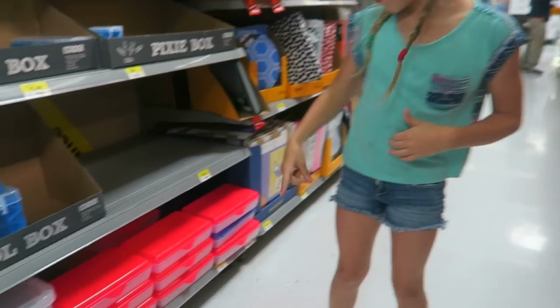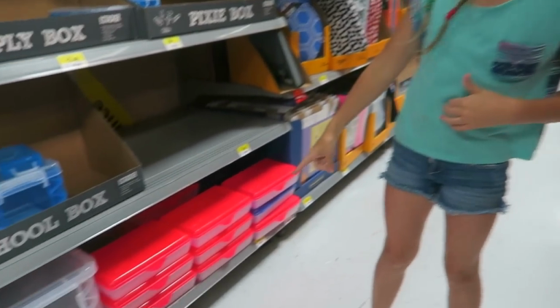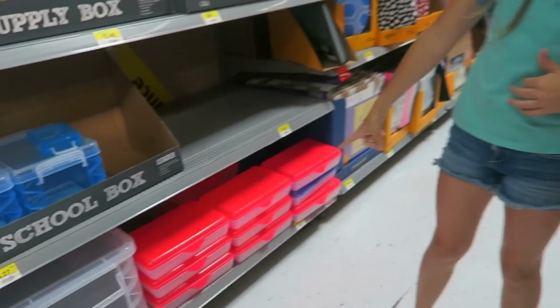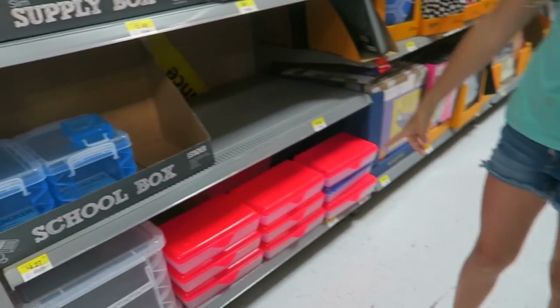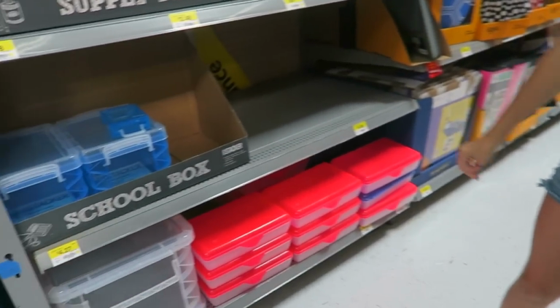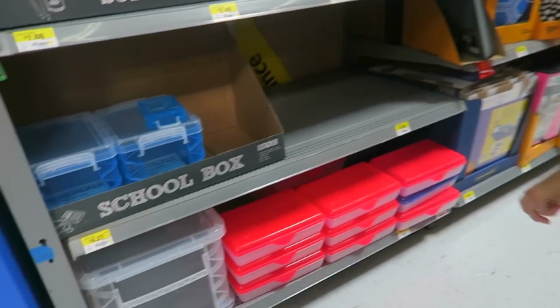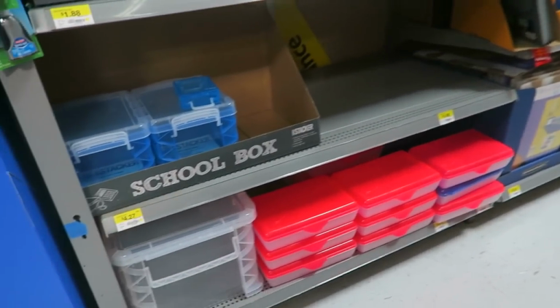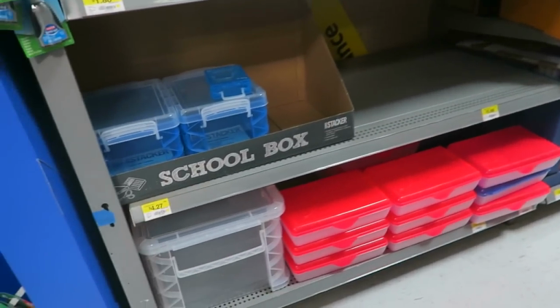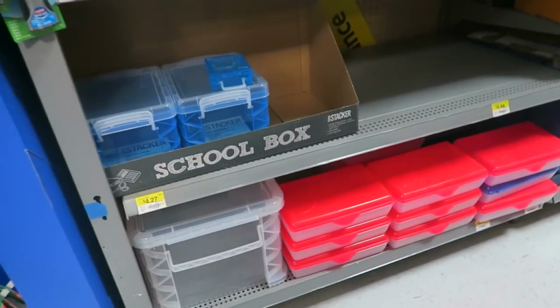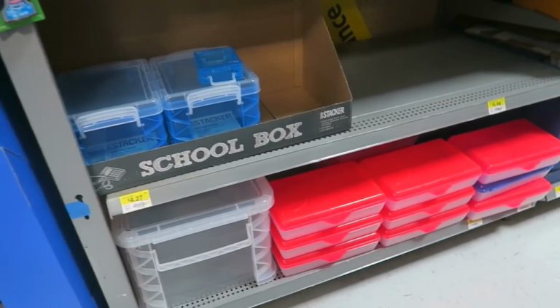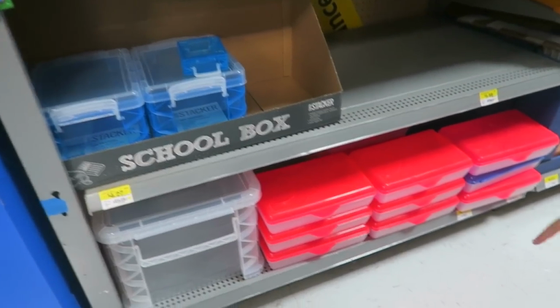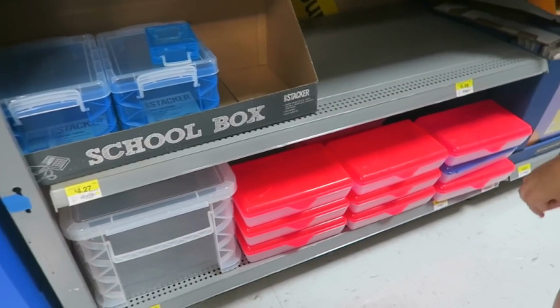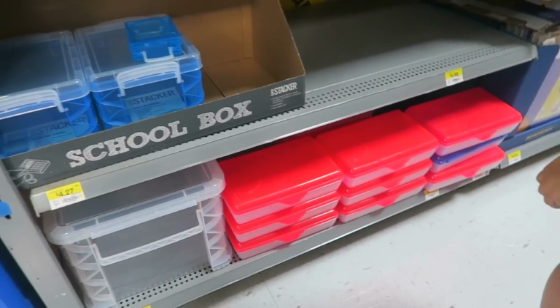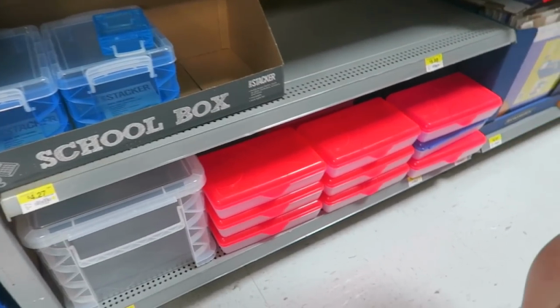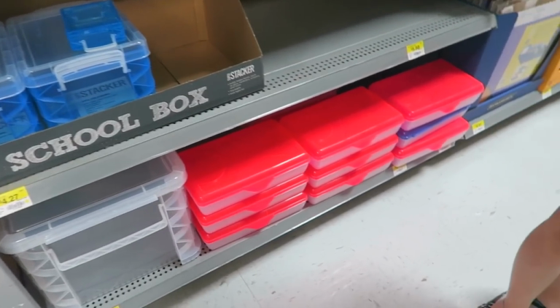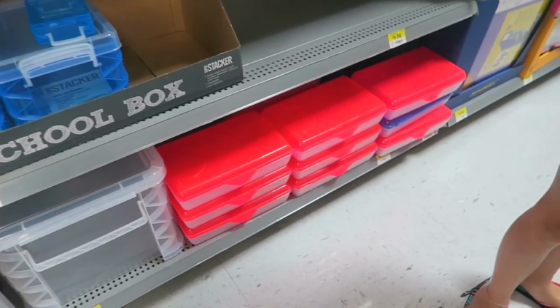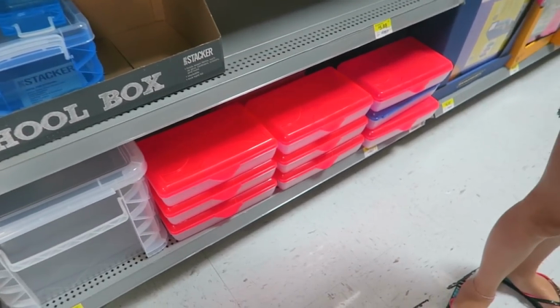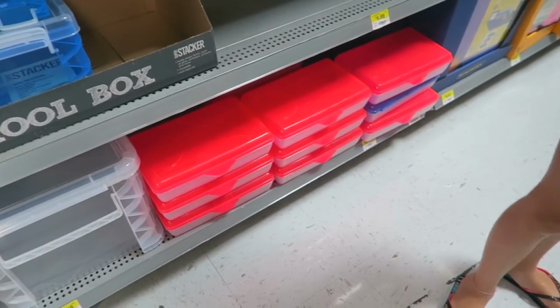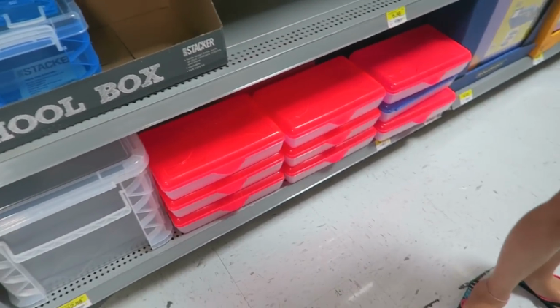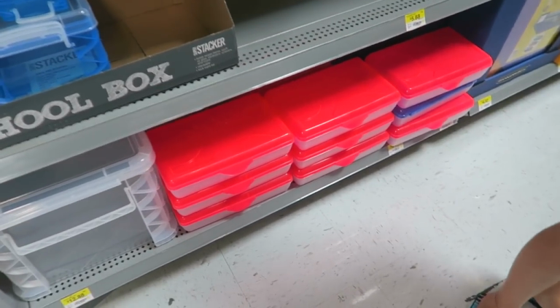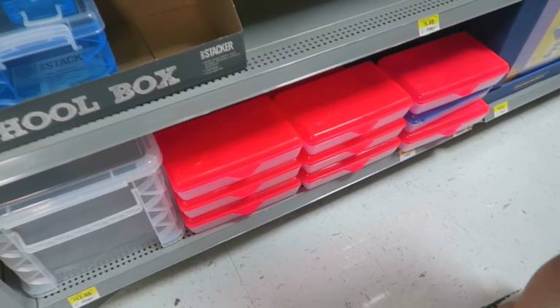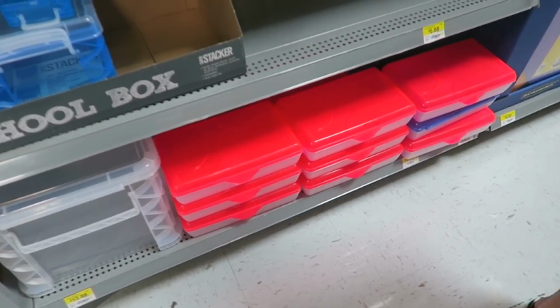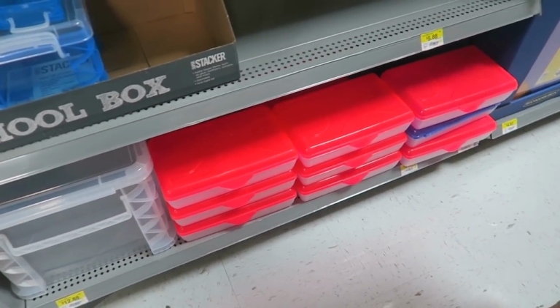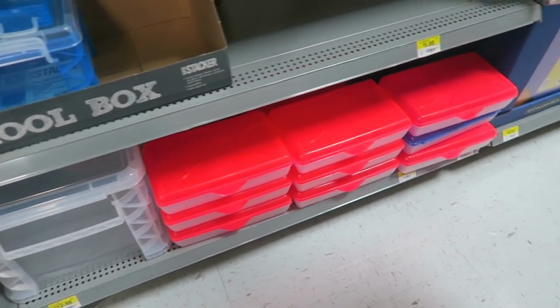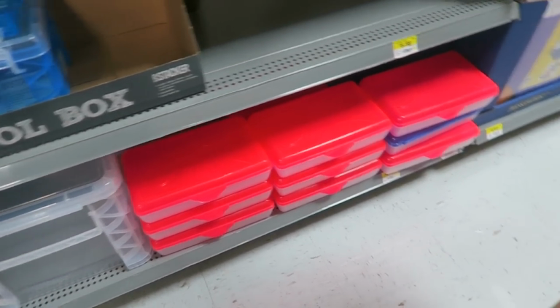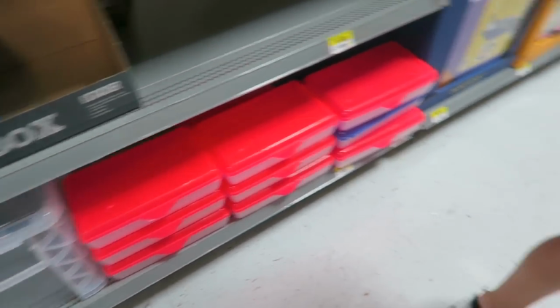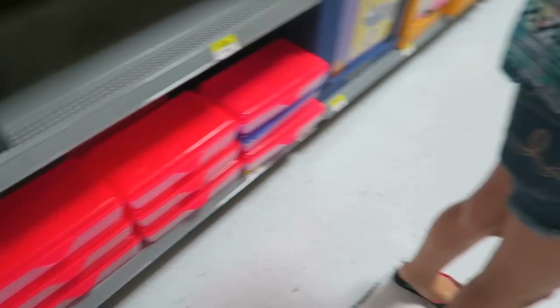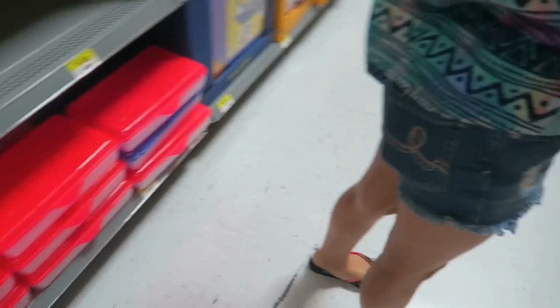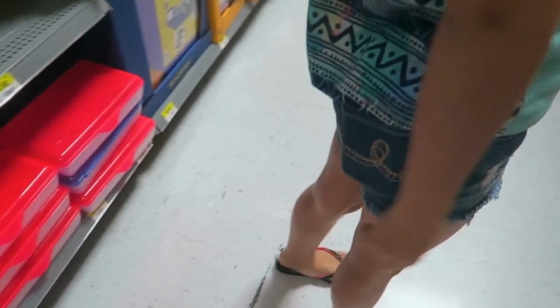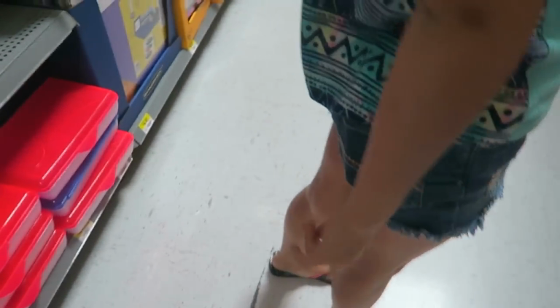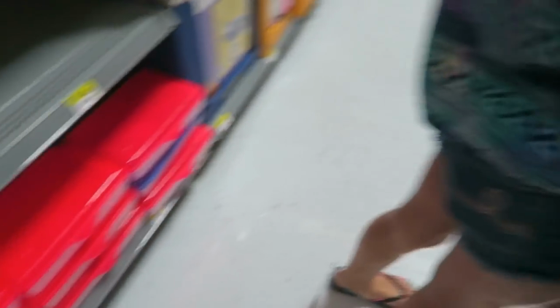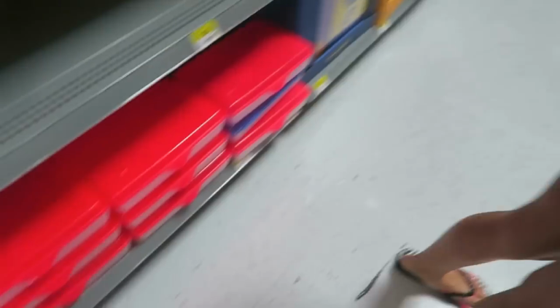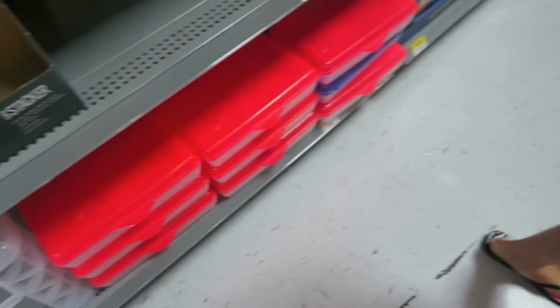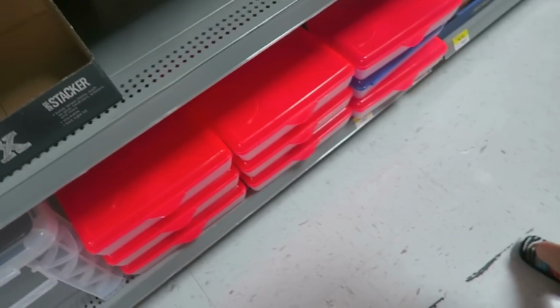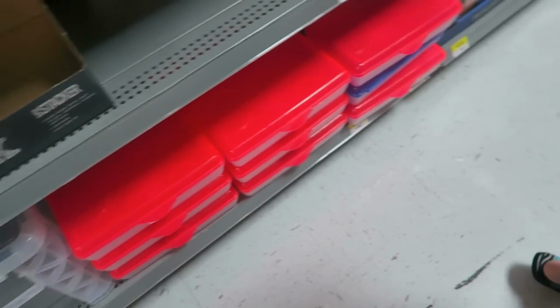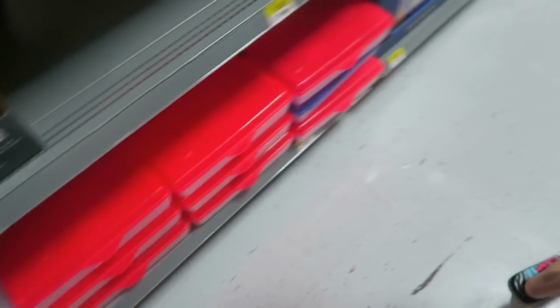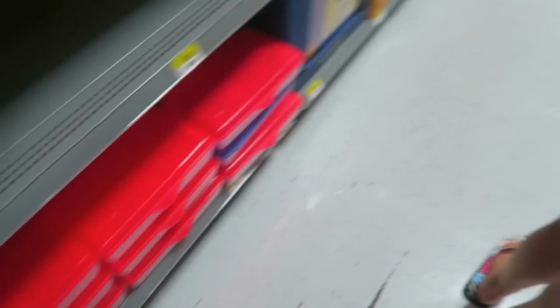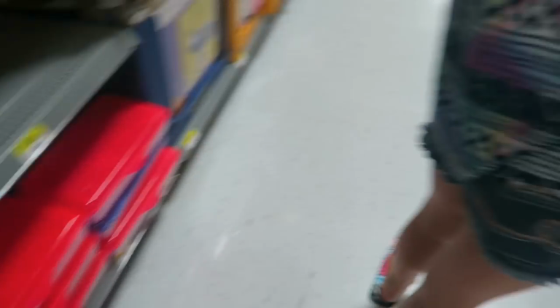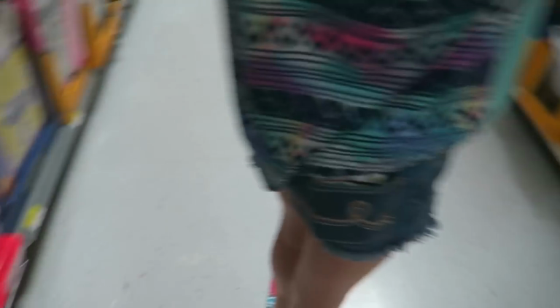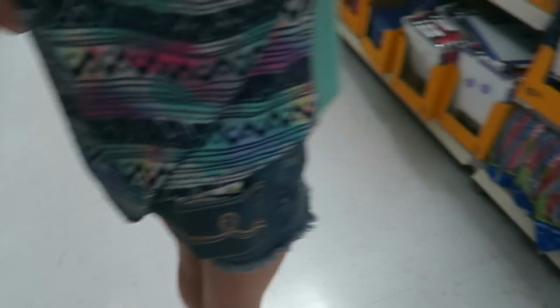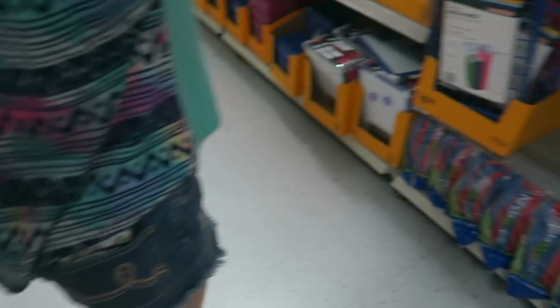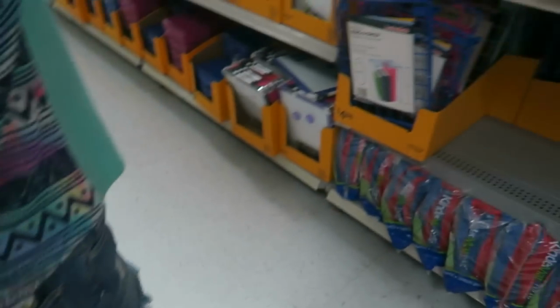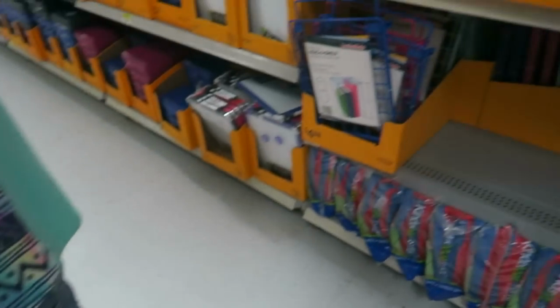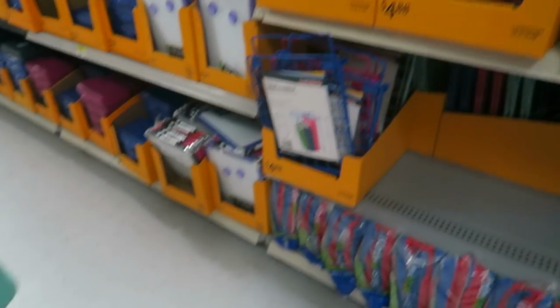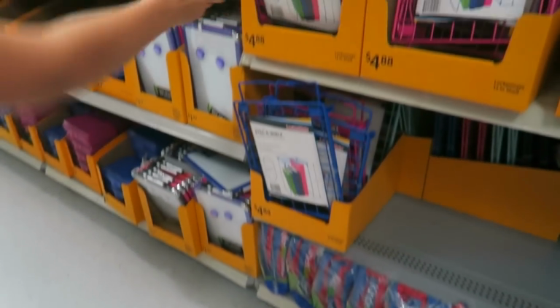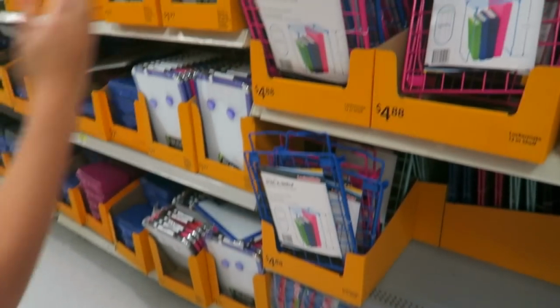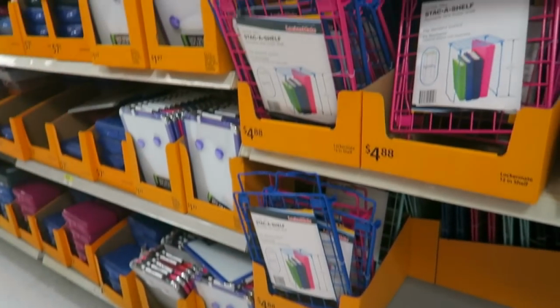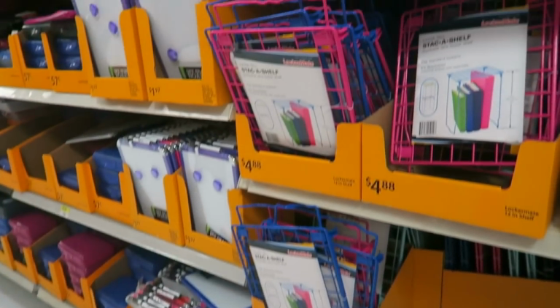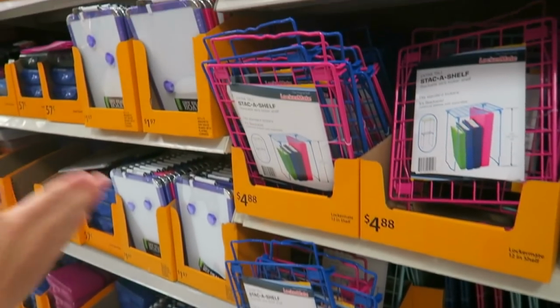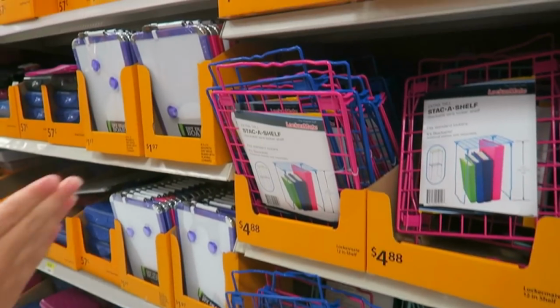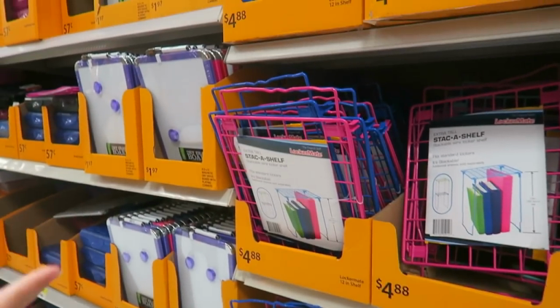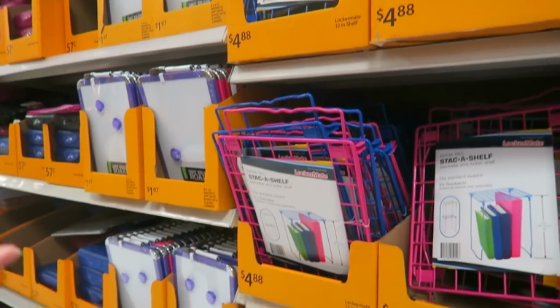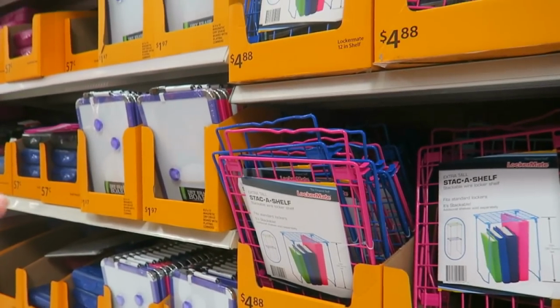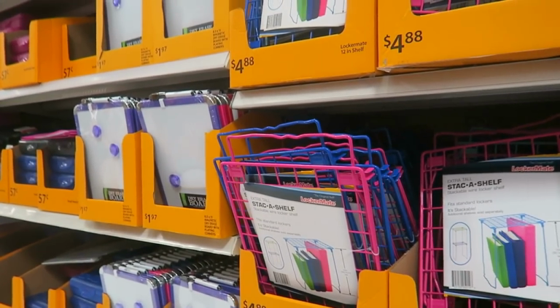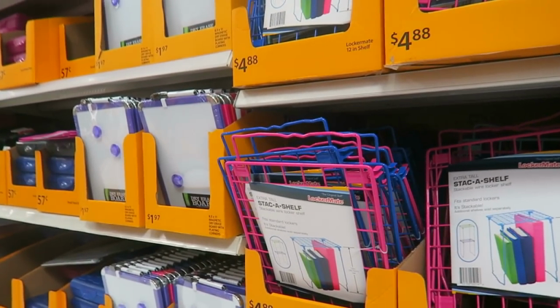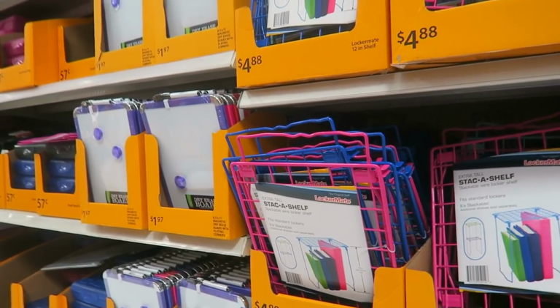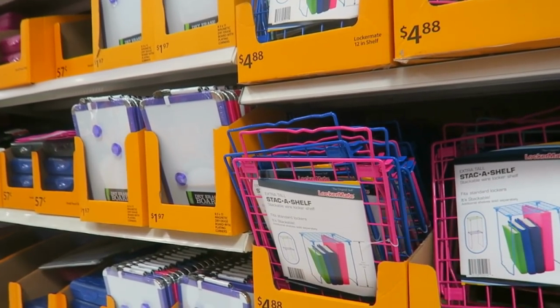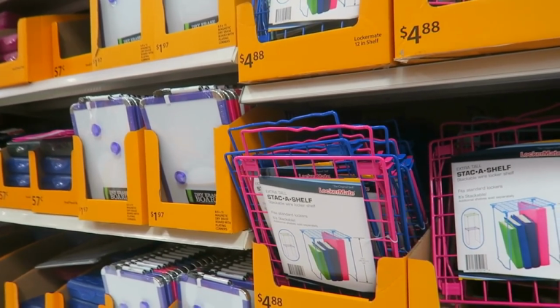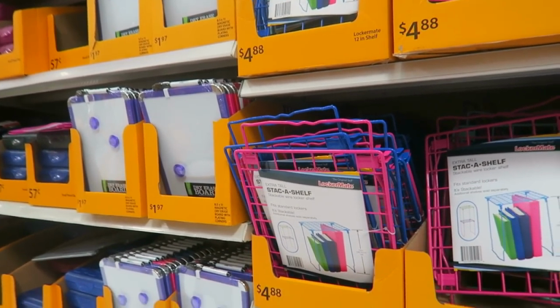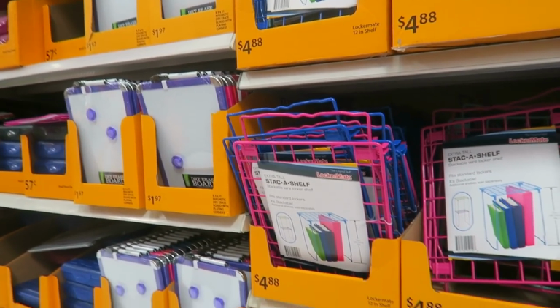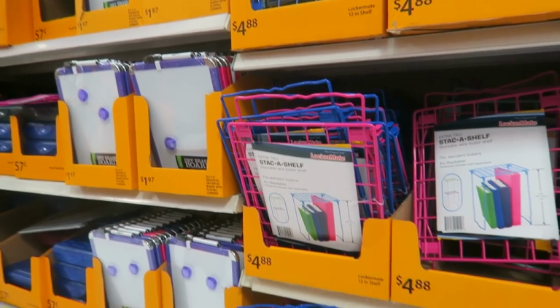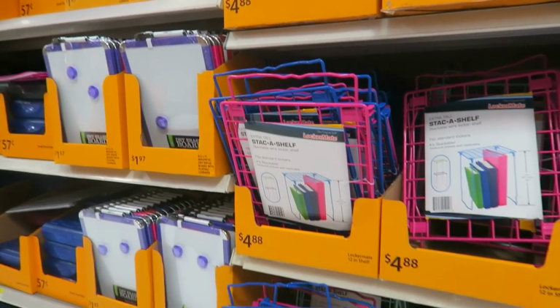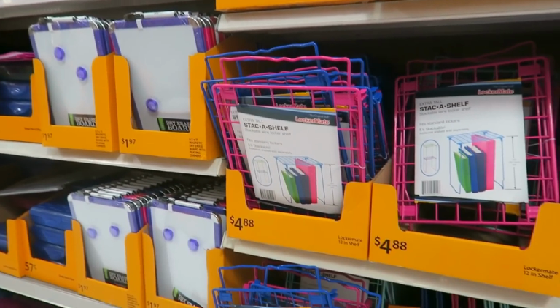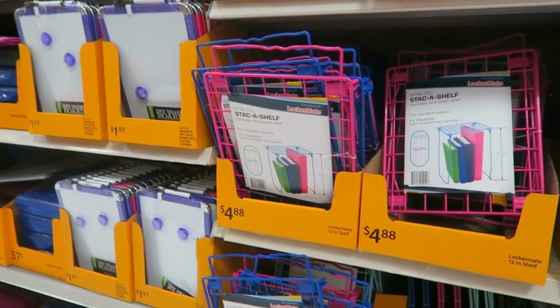Mama, look at these big things. Oh, those are cute — that's what I would use. These are for lockers. You can put them in your locker and it's like an extra shelf.